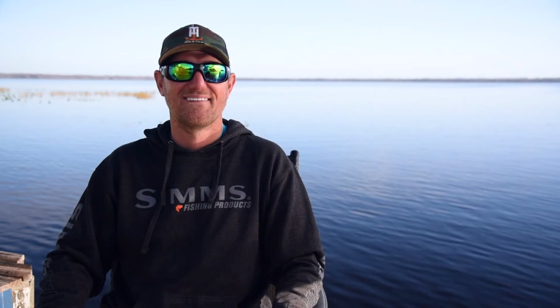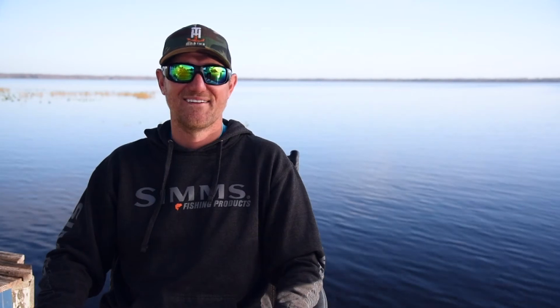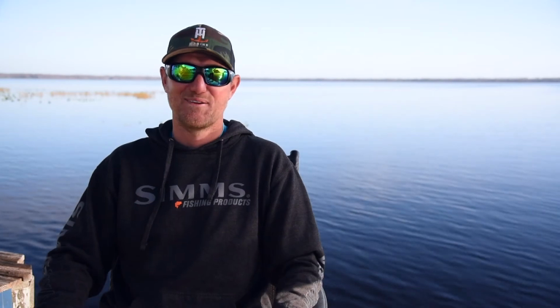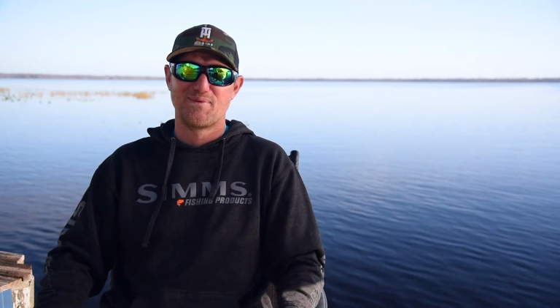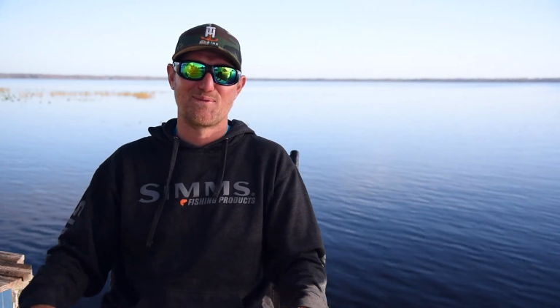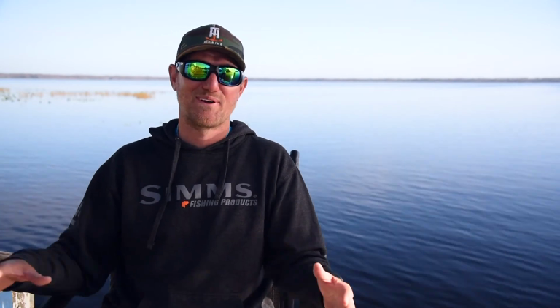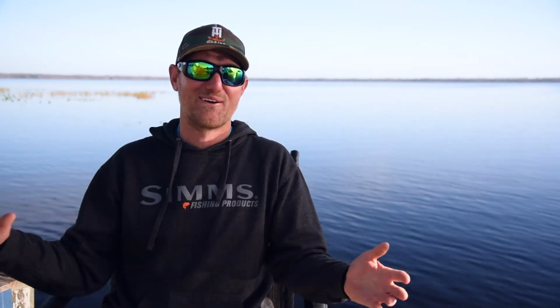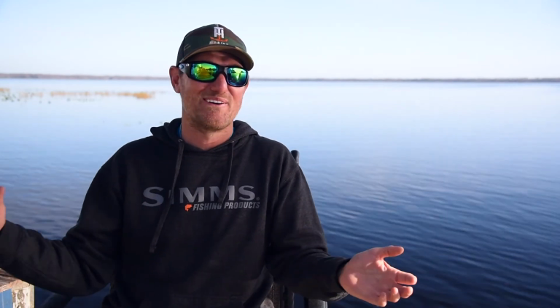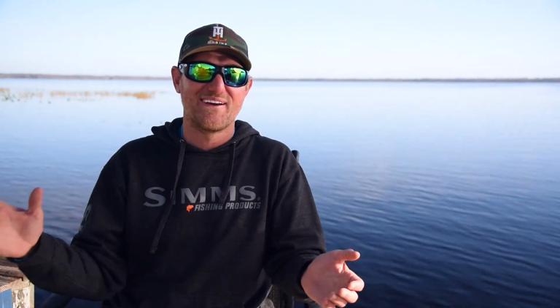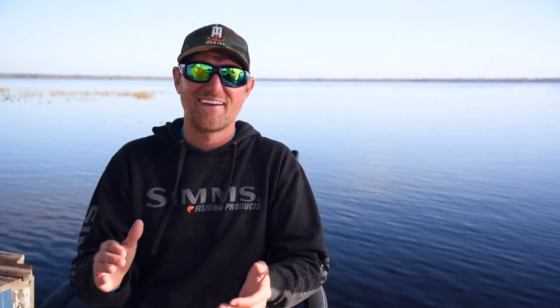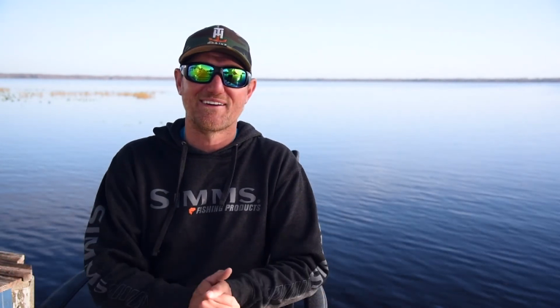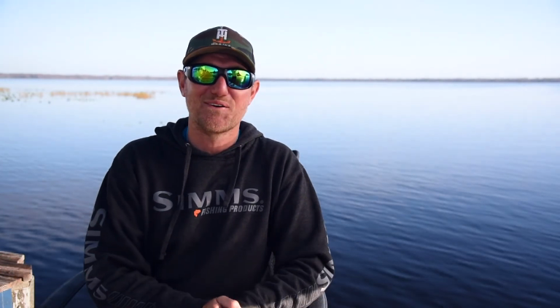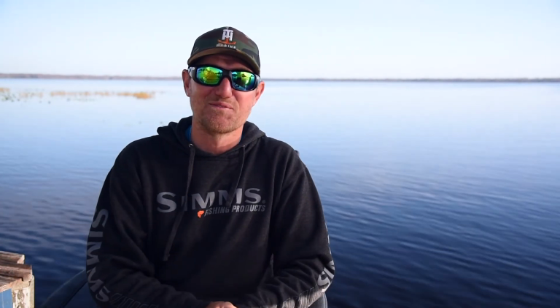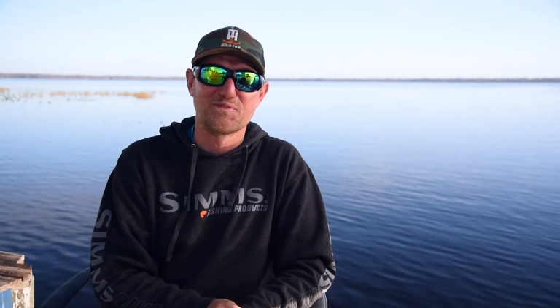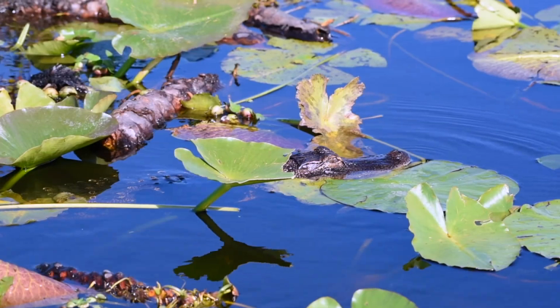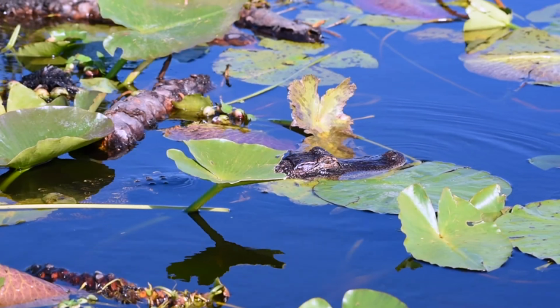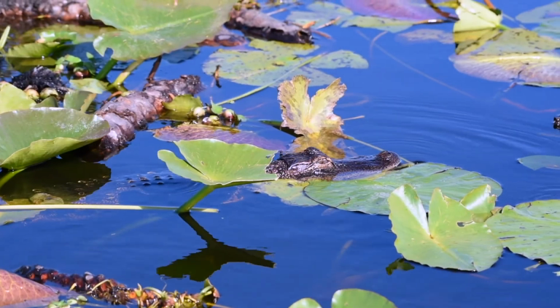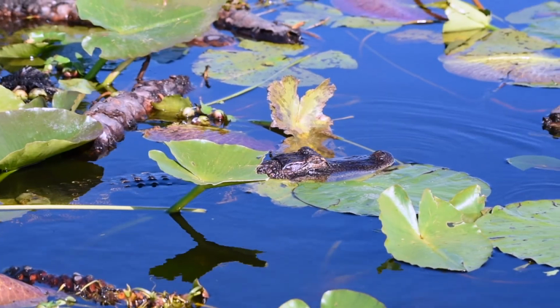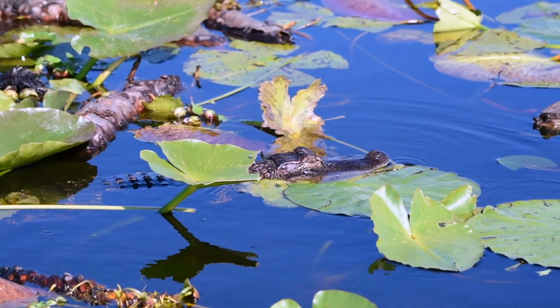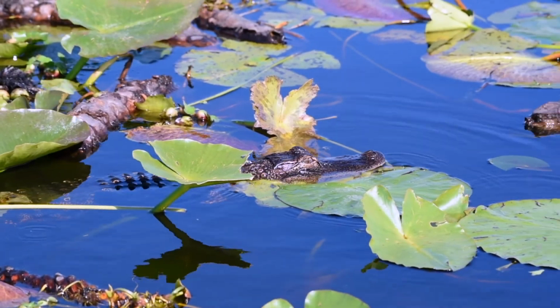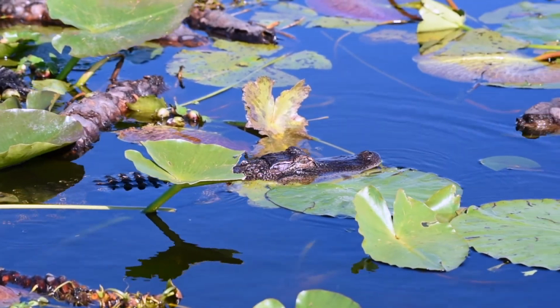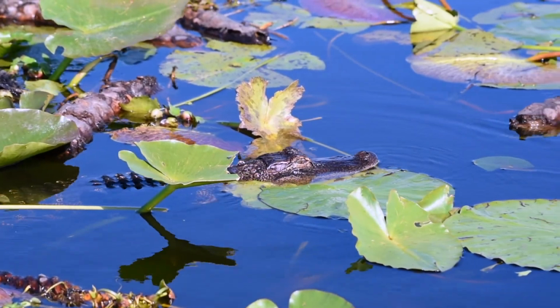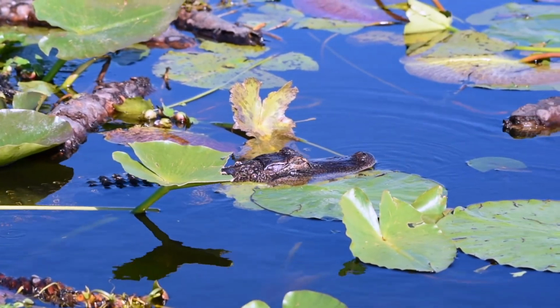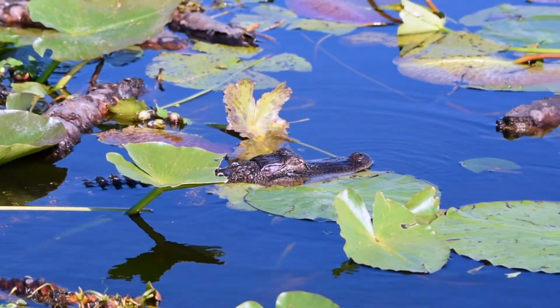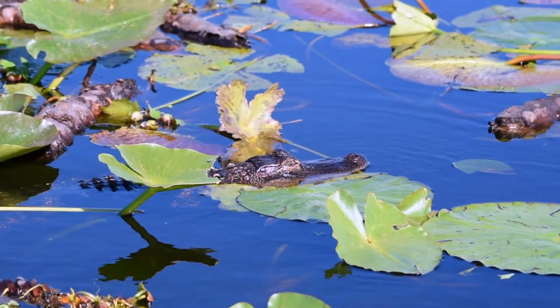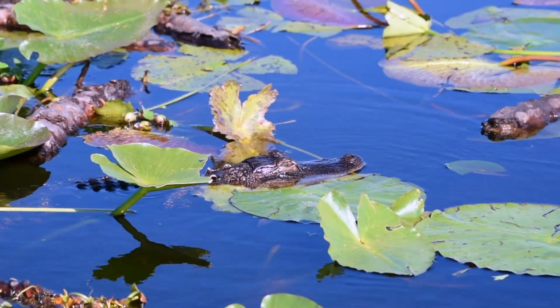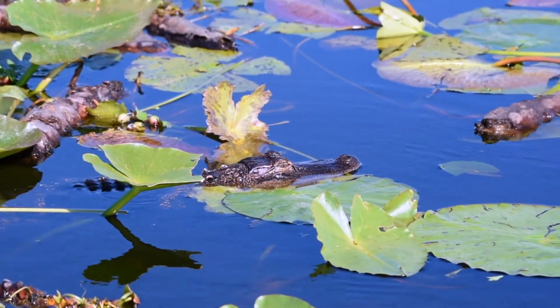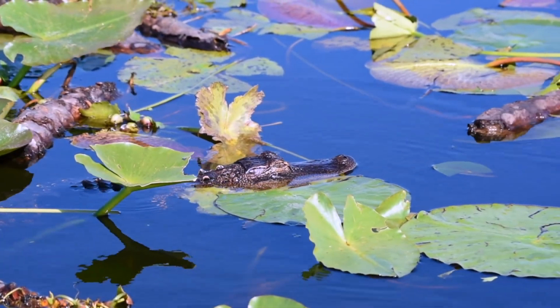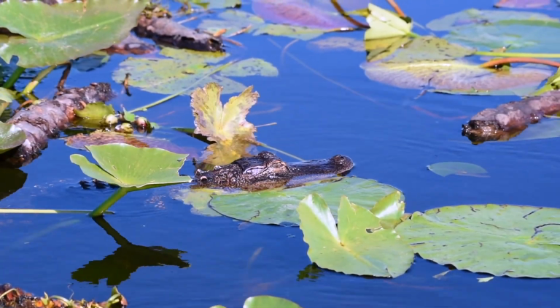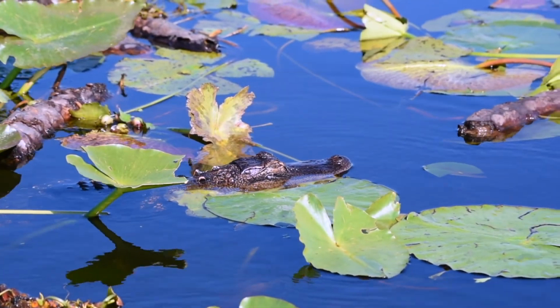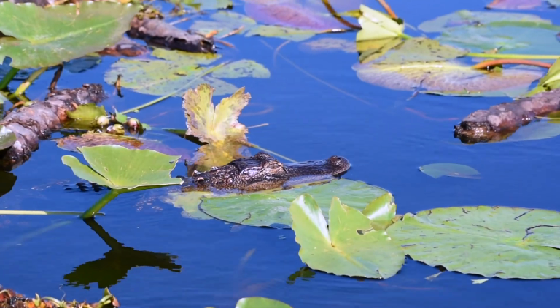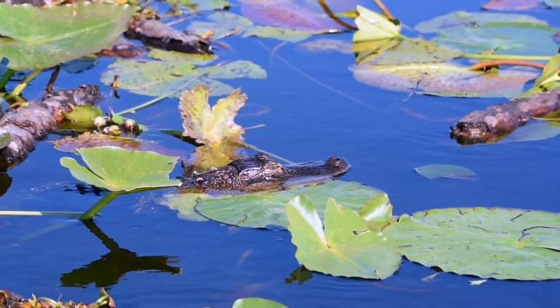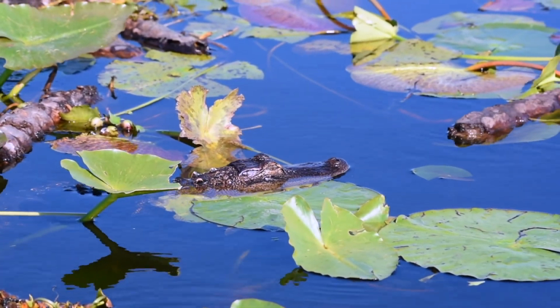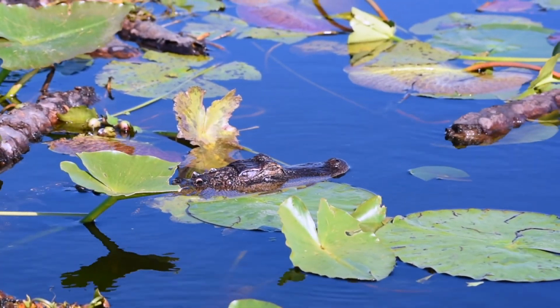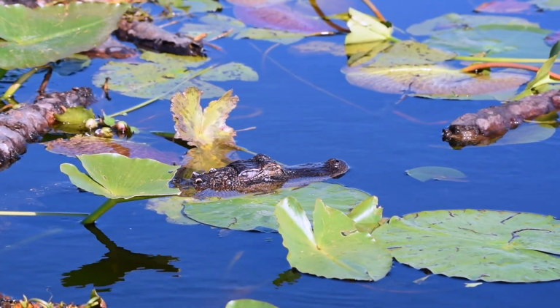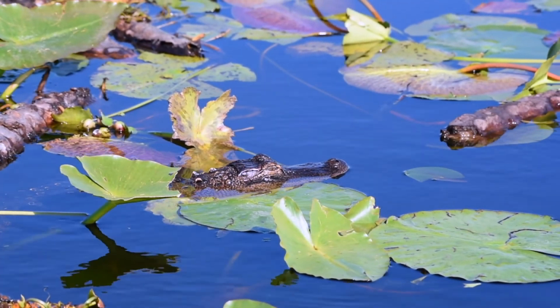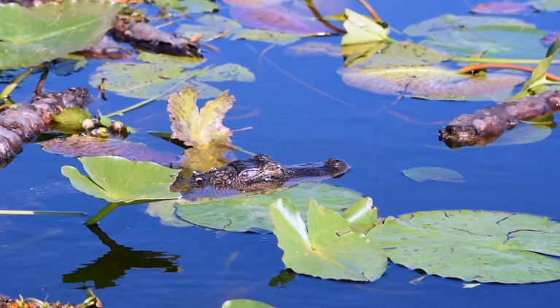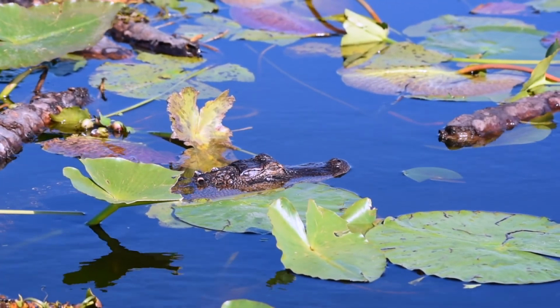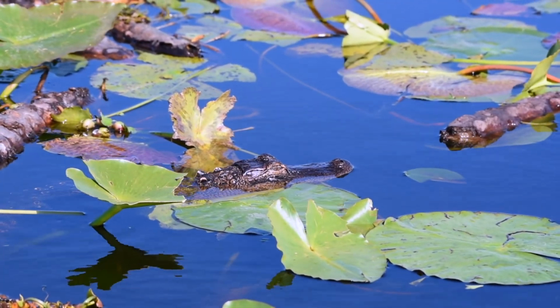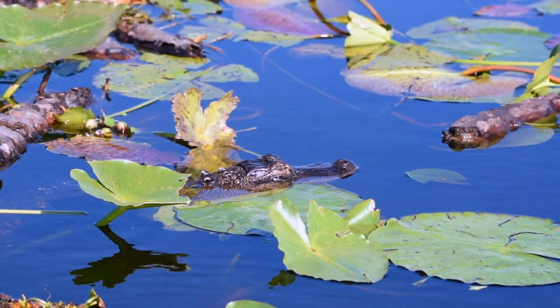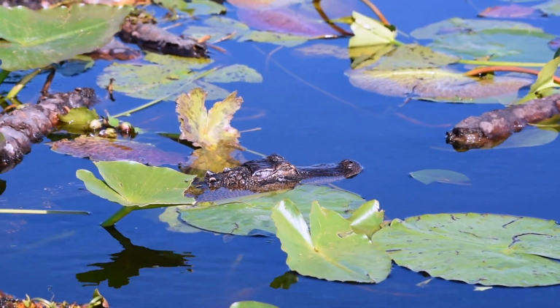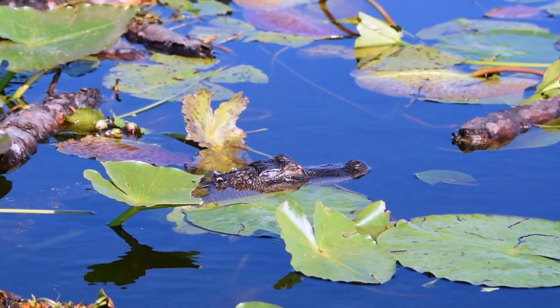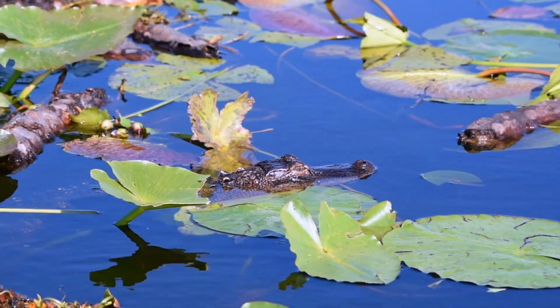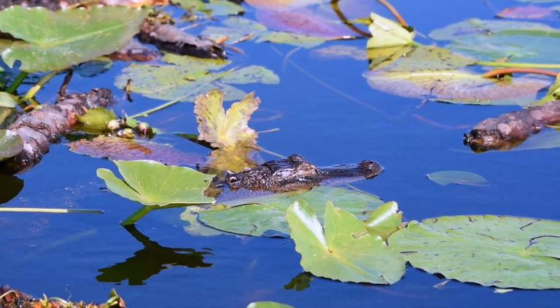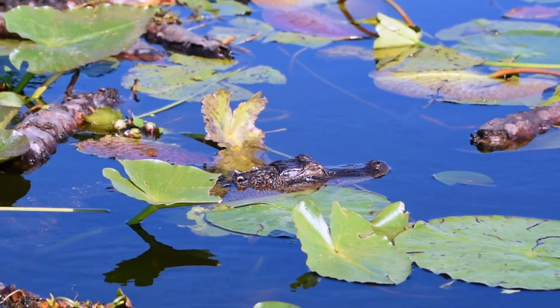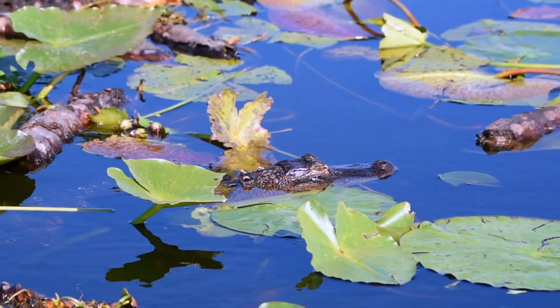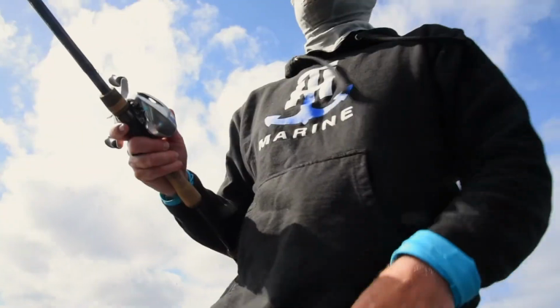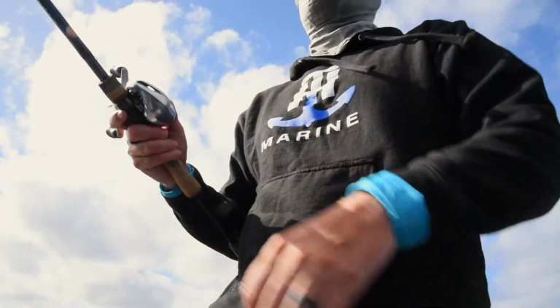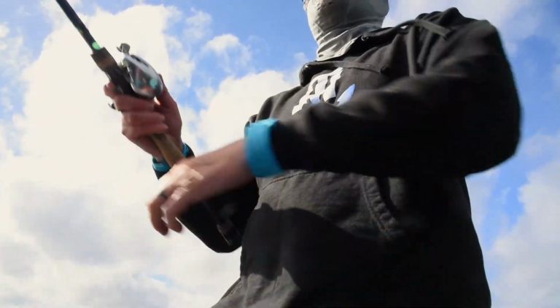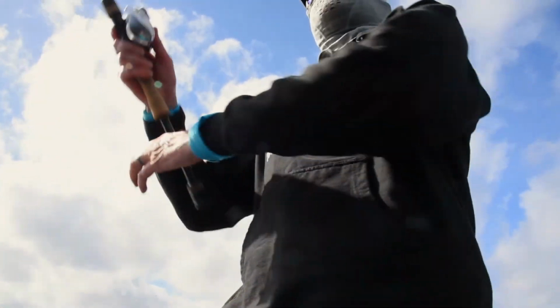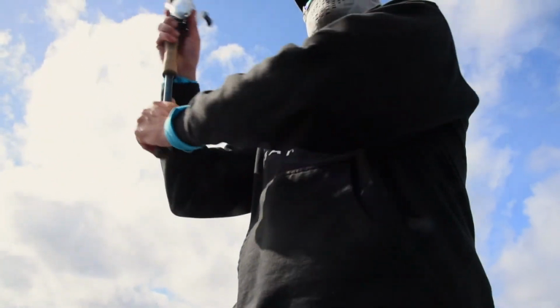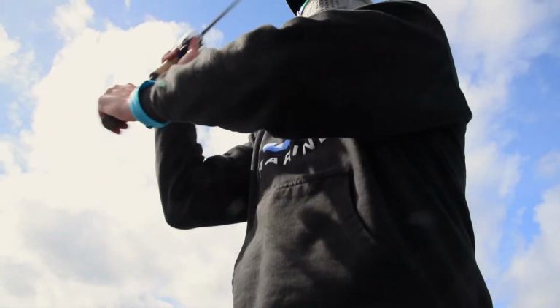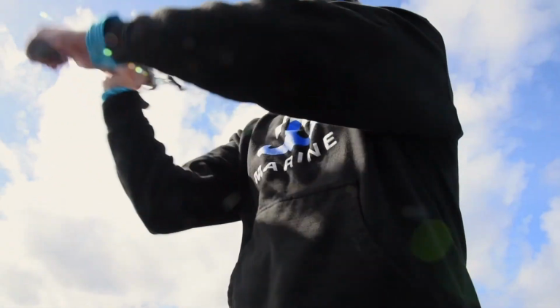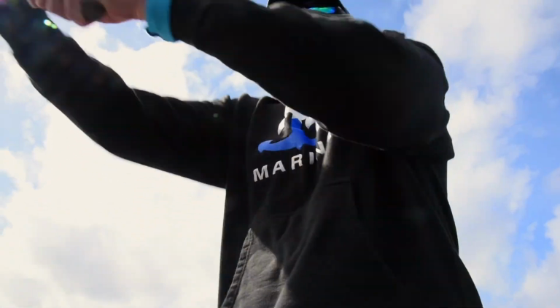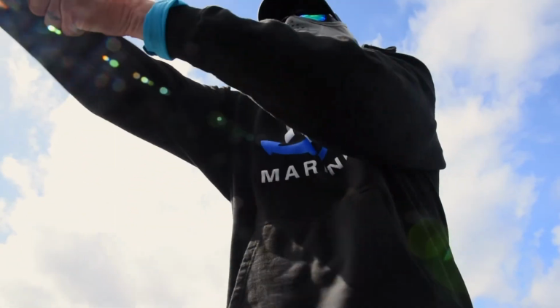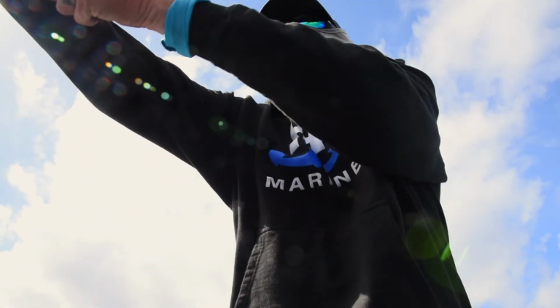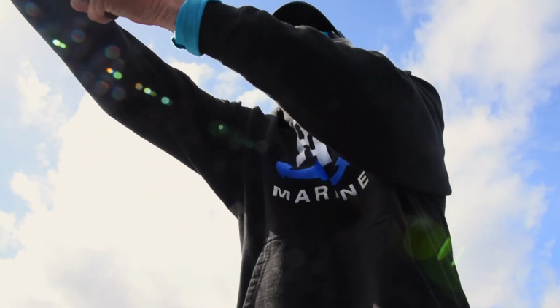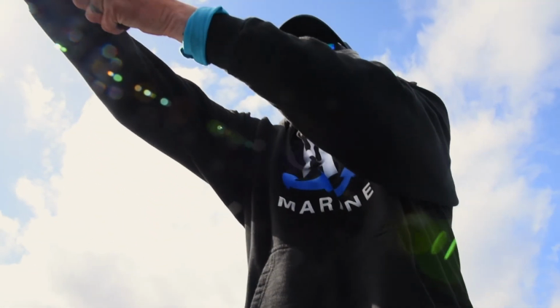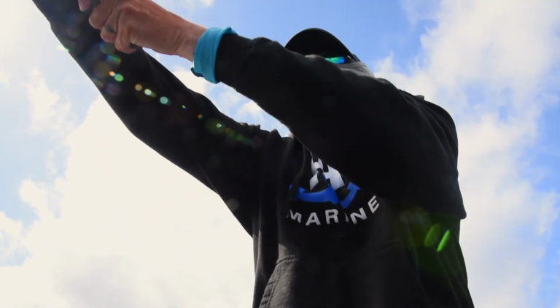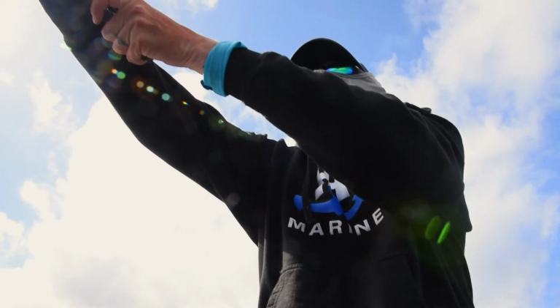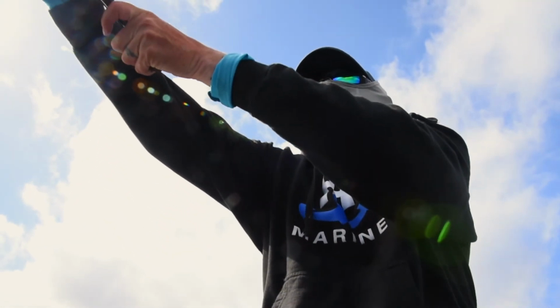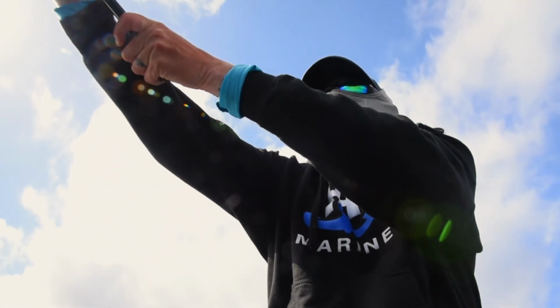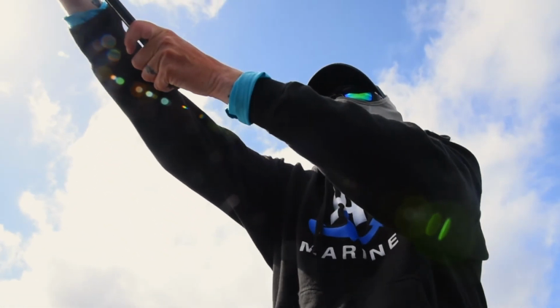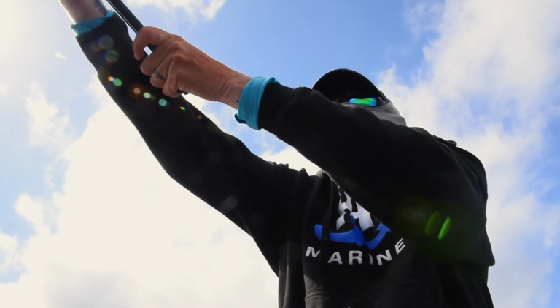We're down here hanging out in Florida, escaping a brutally cold Minnesota winter, just trying to learn a thing or two about bass fishing down here in the Sunshine State.